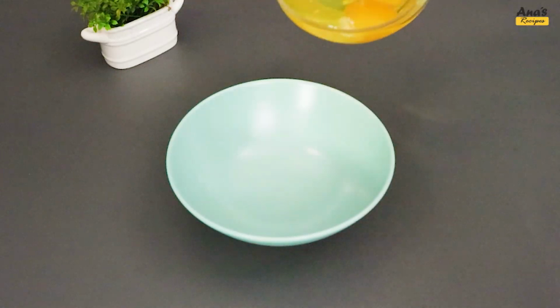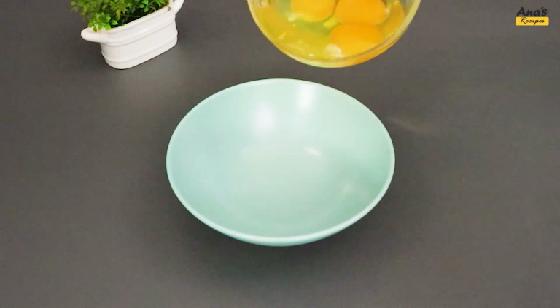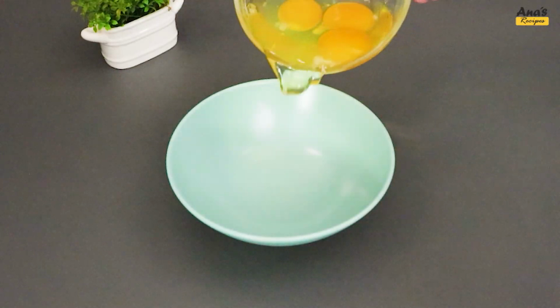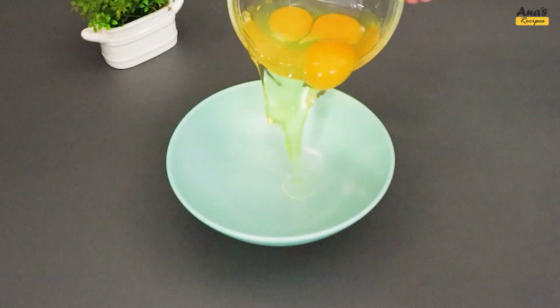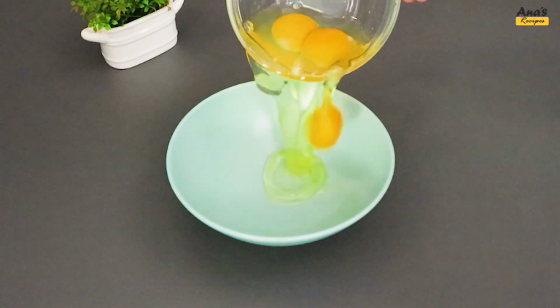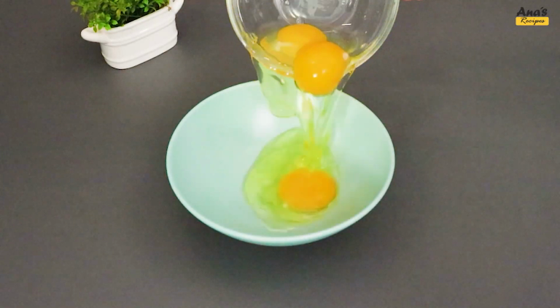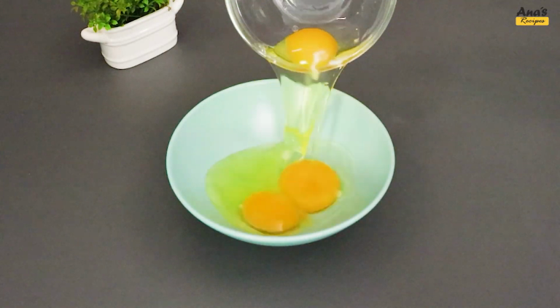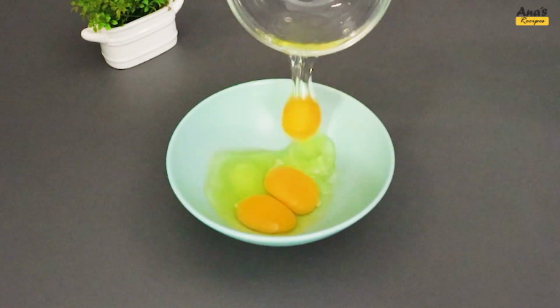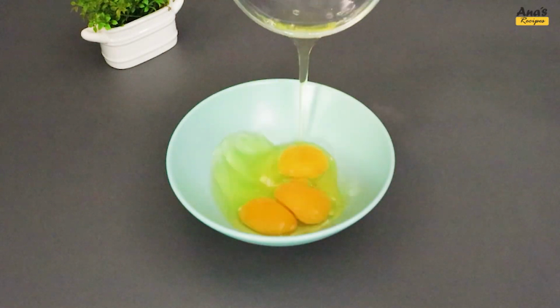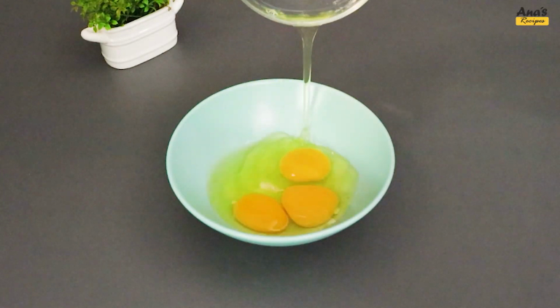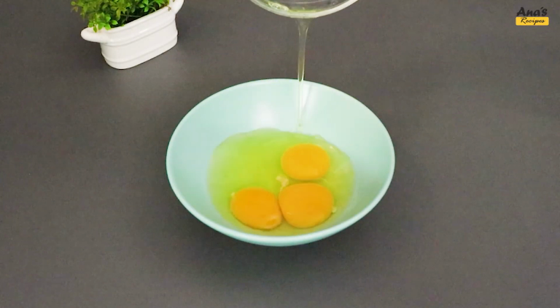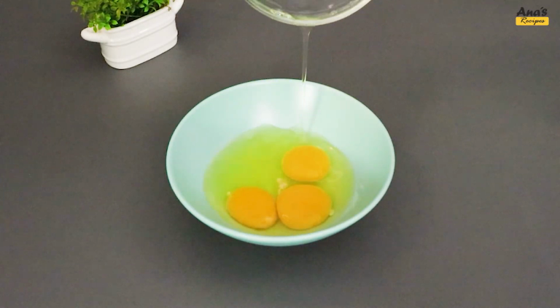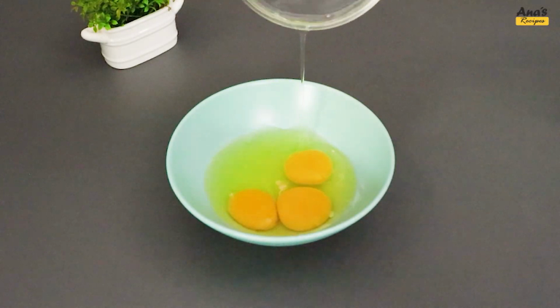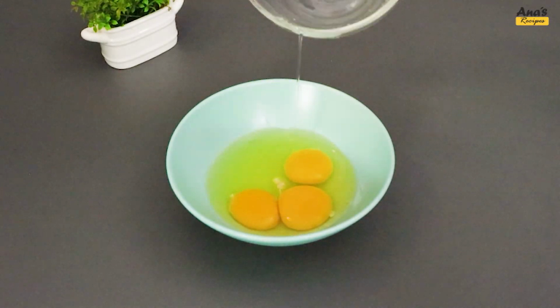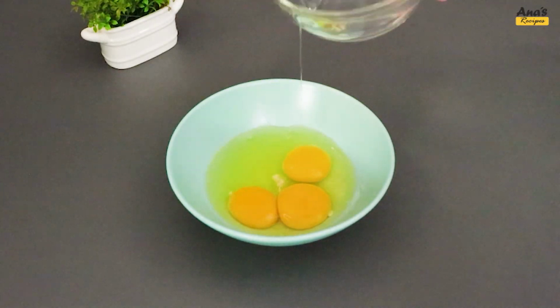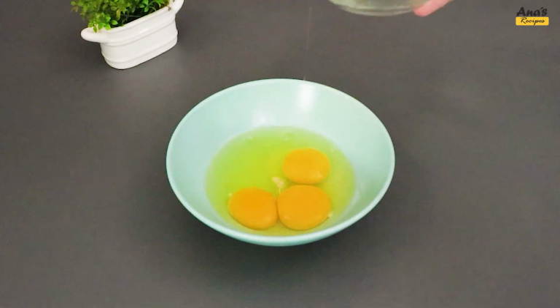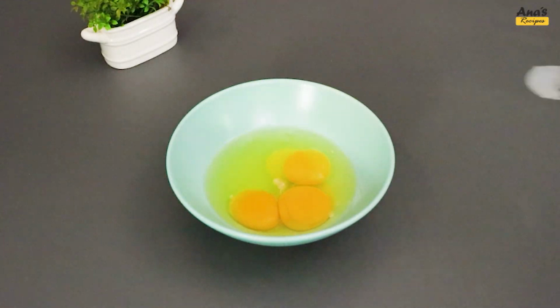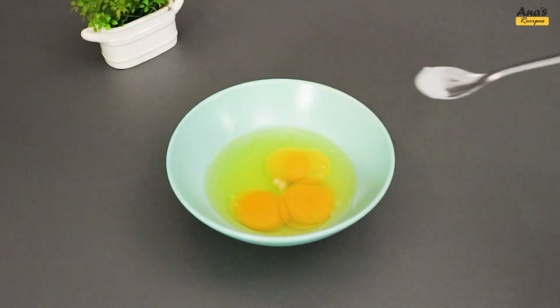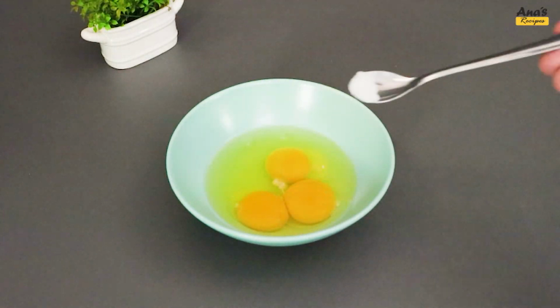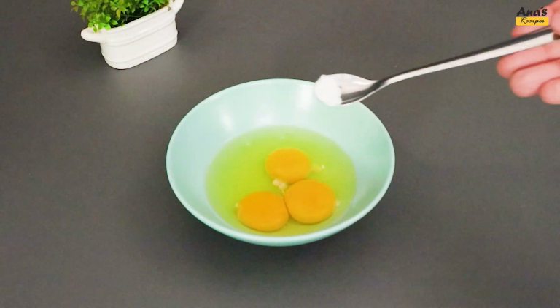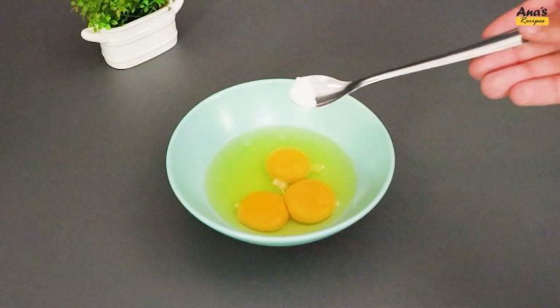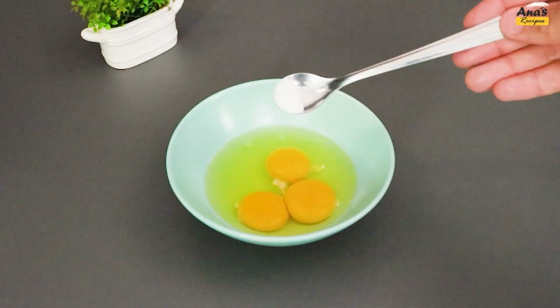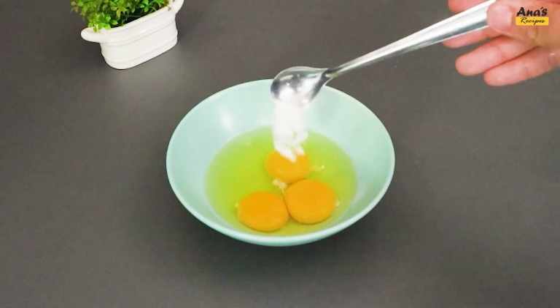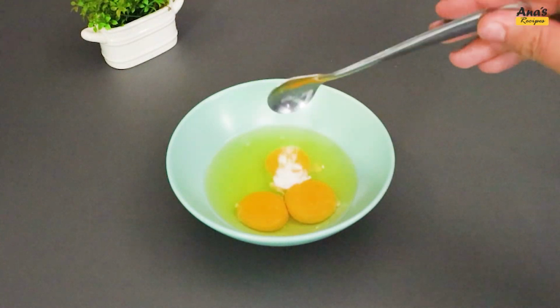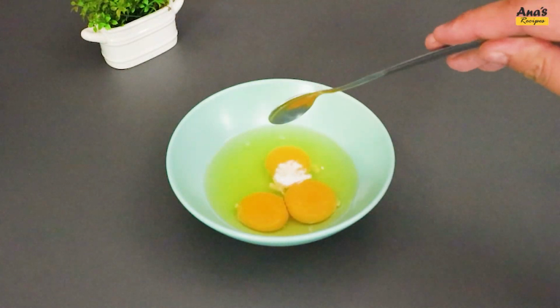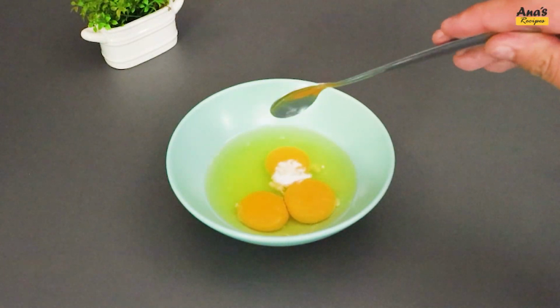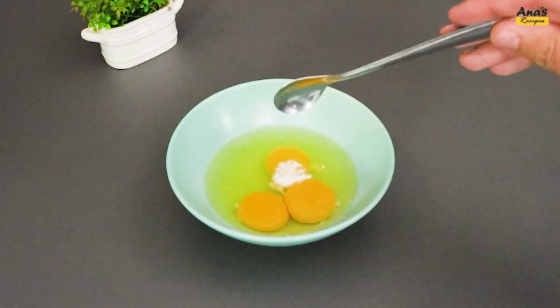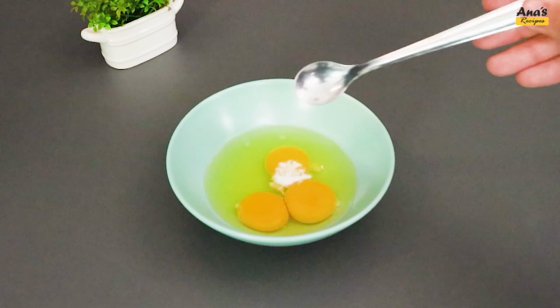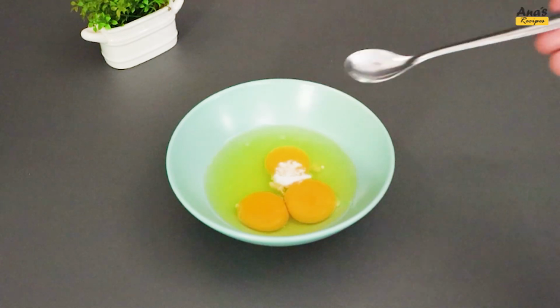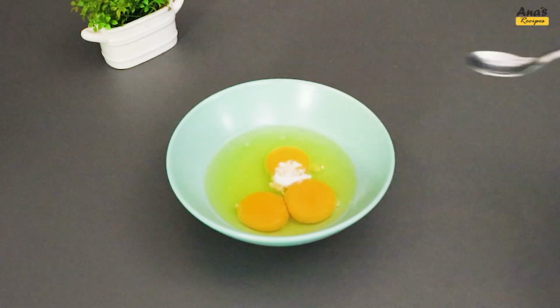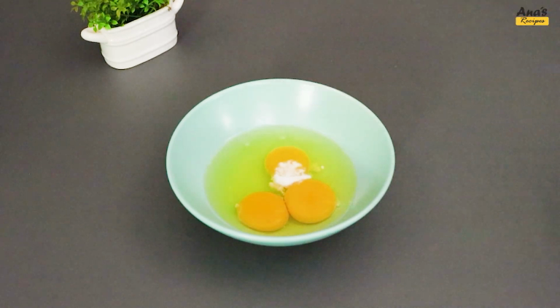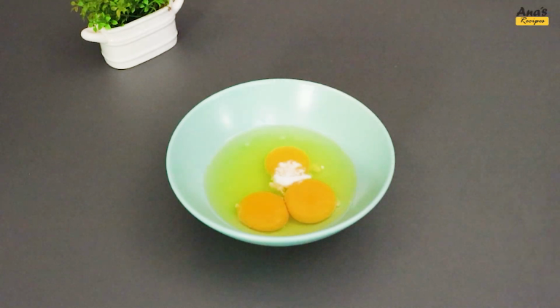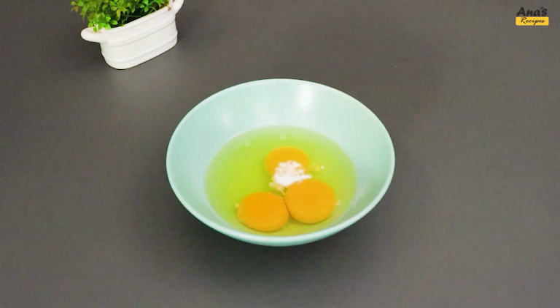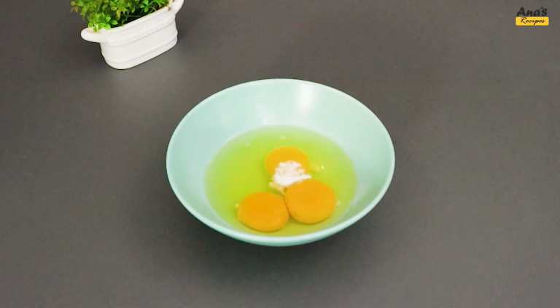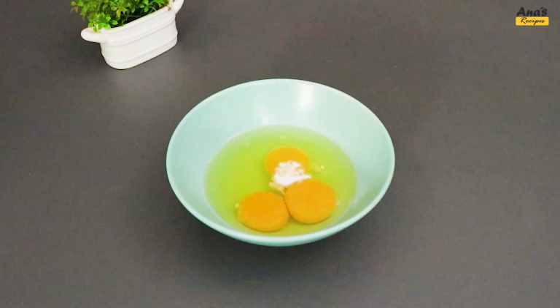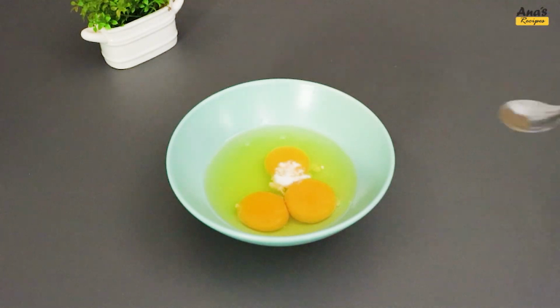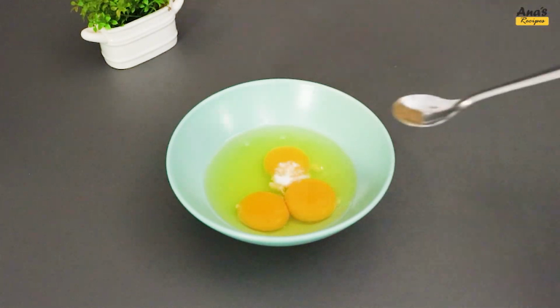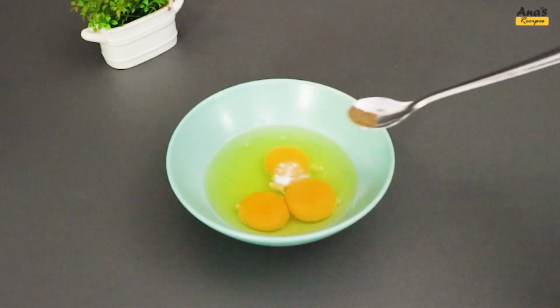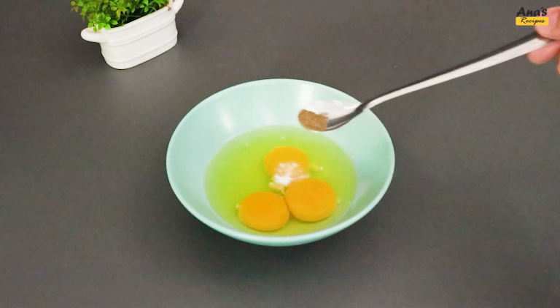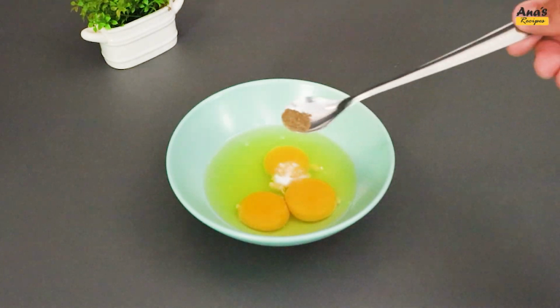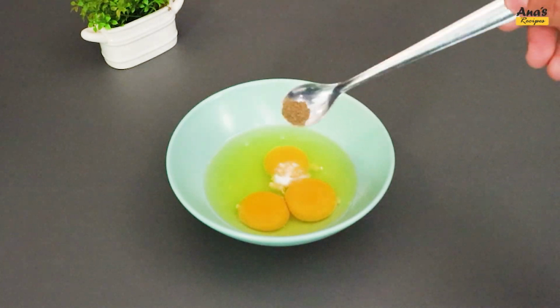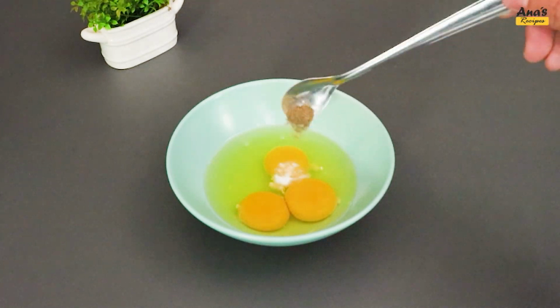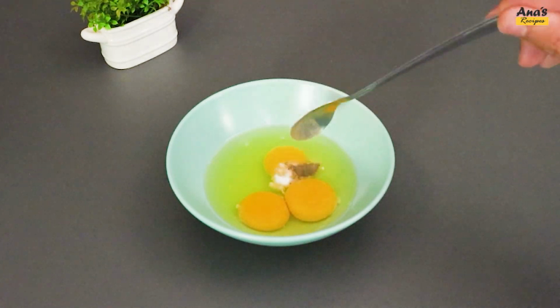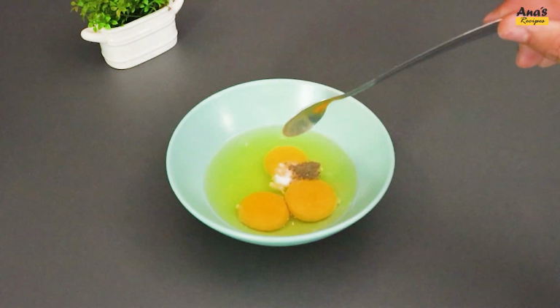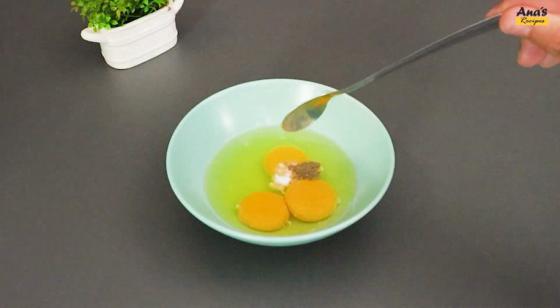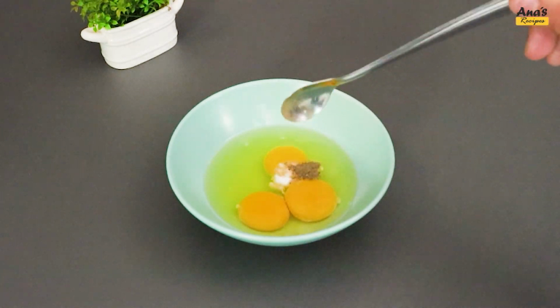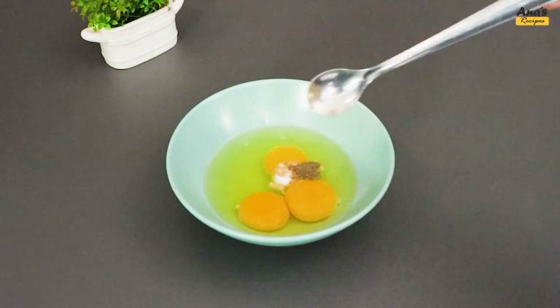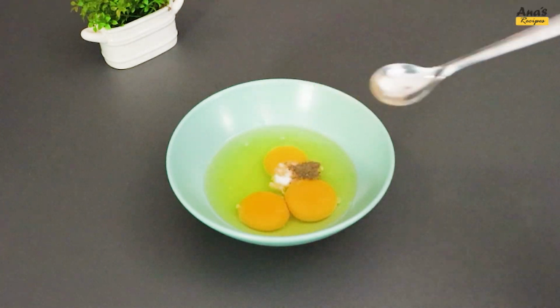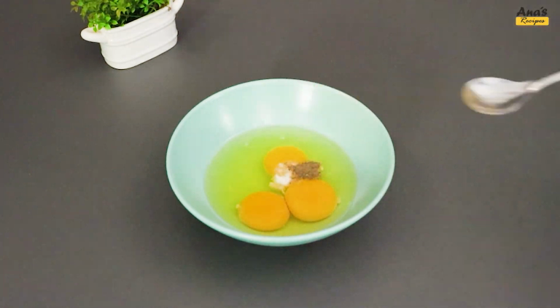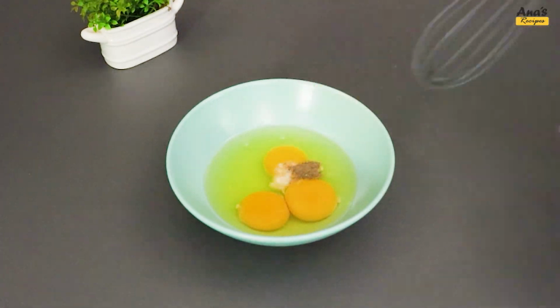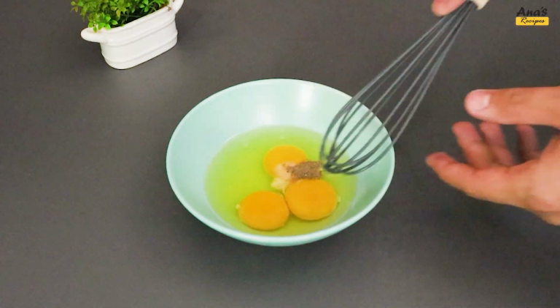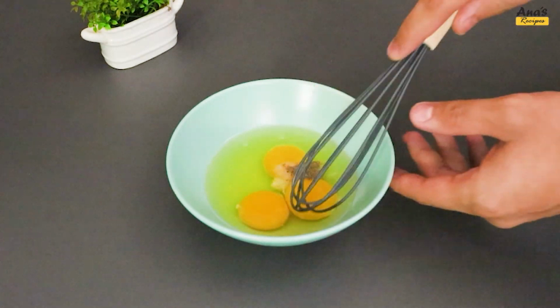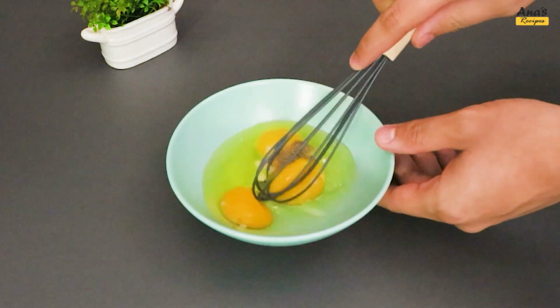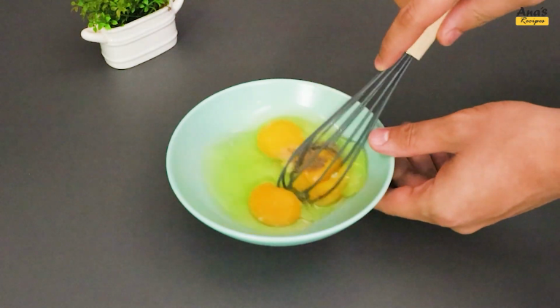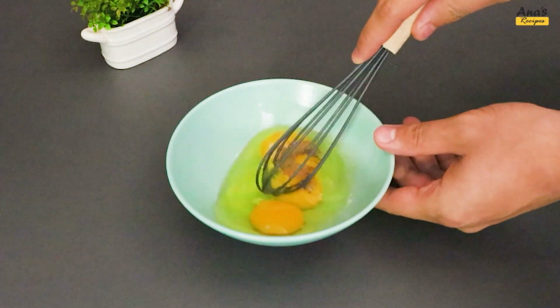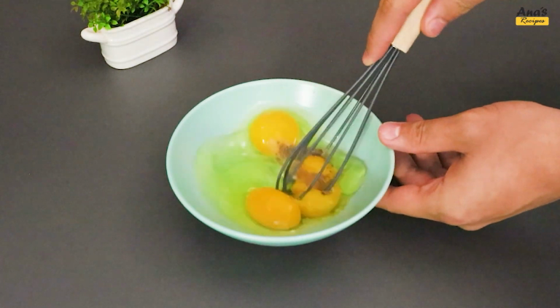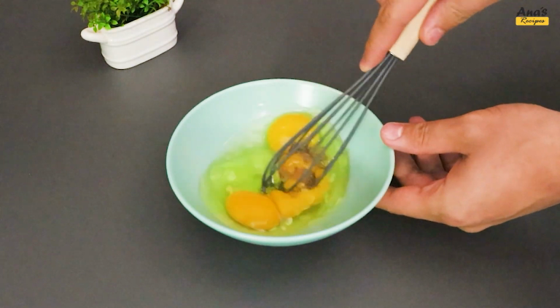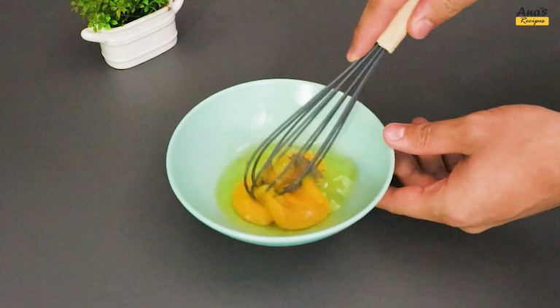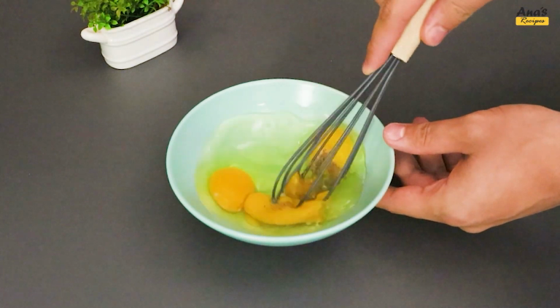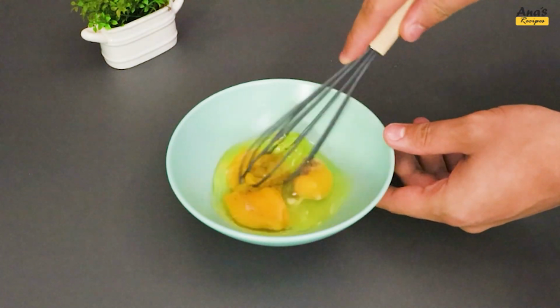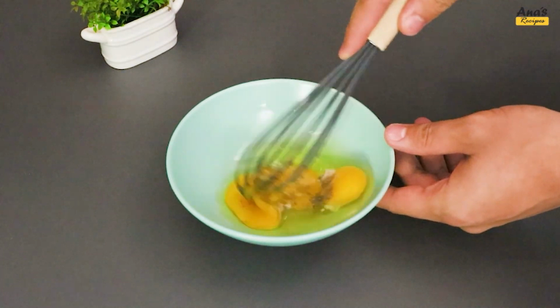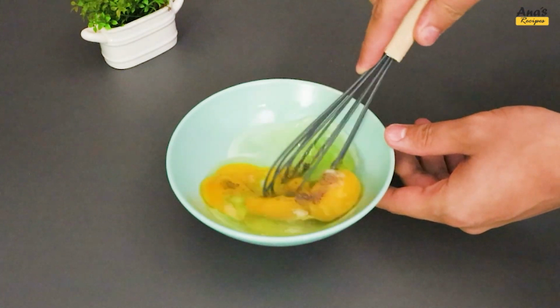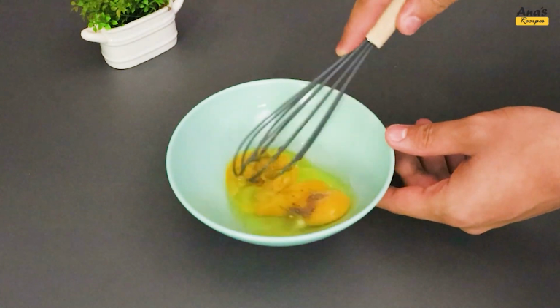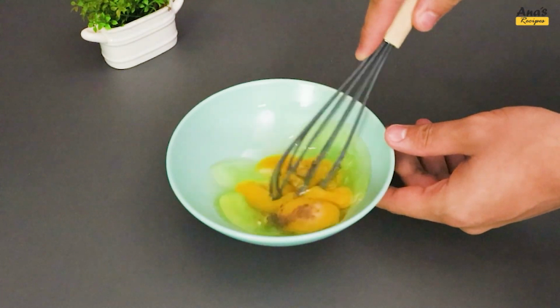Now, in a bowl, add 3 eggs, salt, and black pepper to taste. Just beat and set aside.